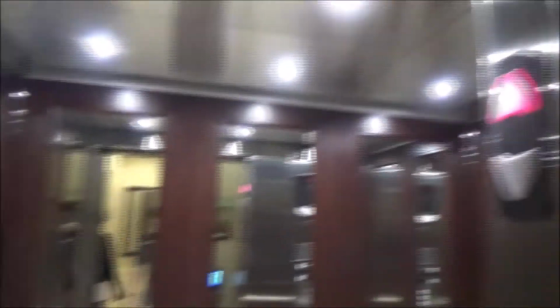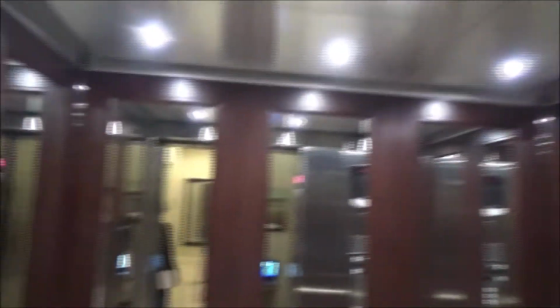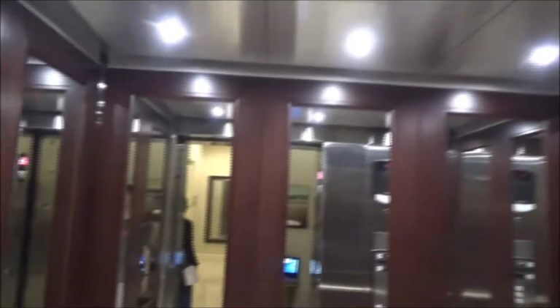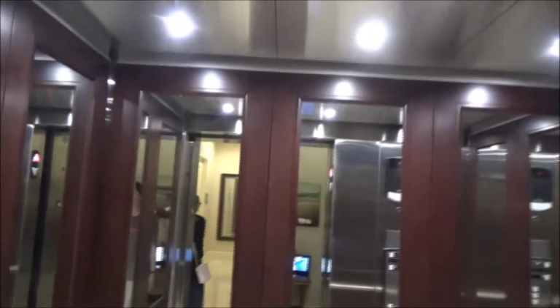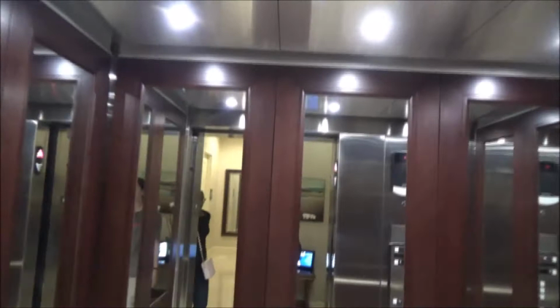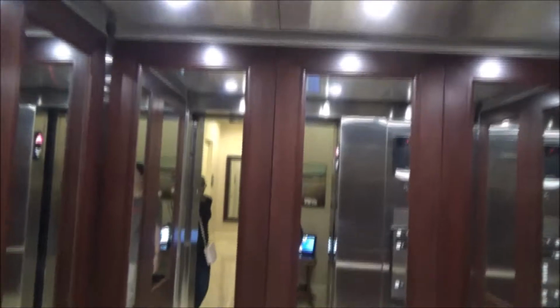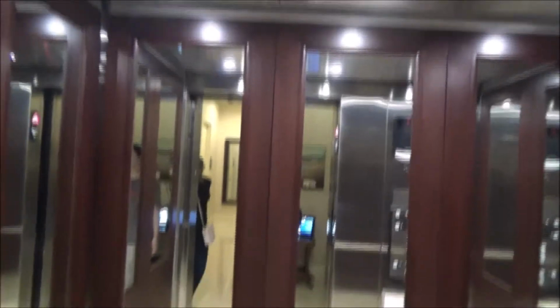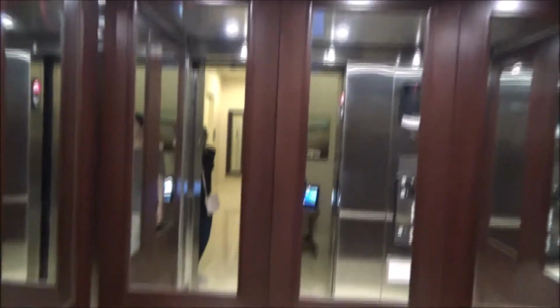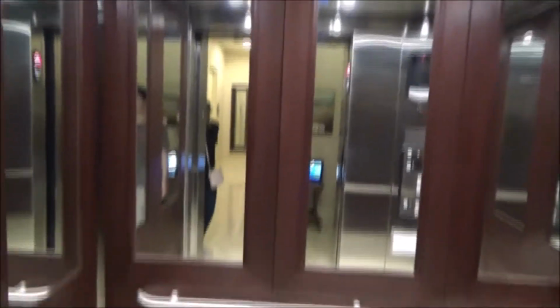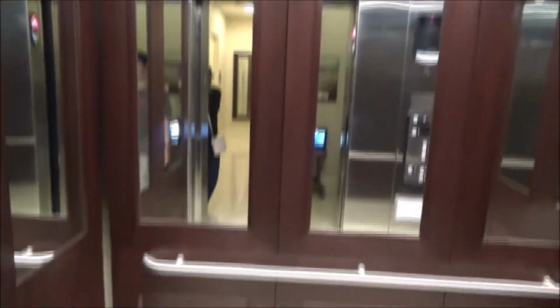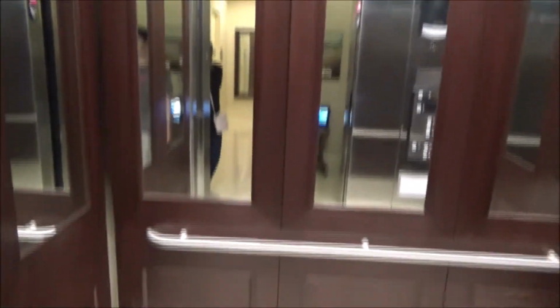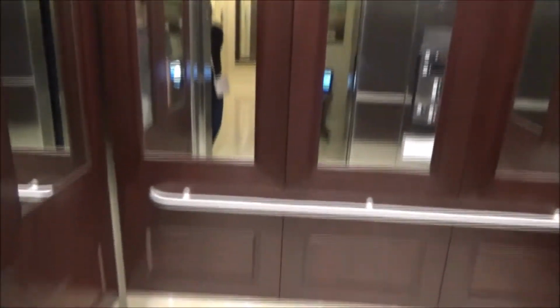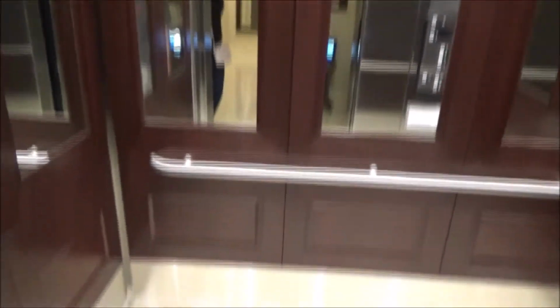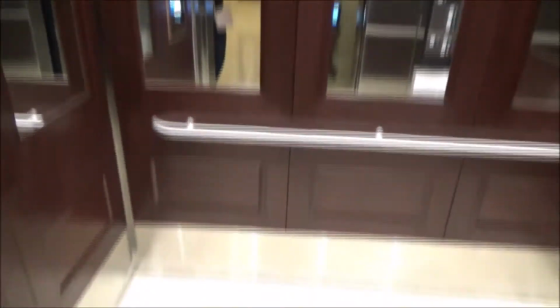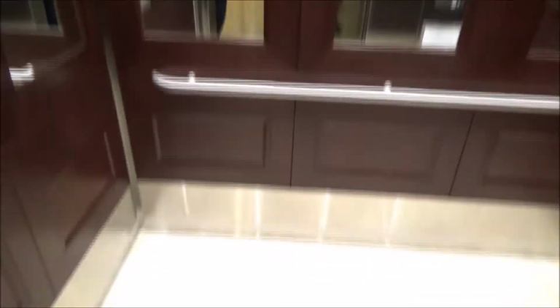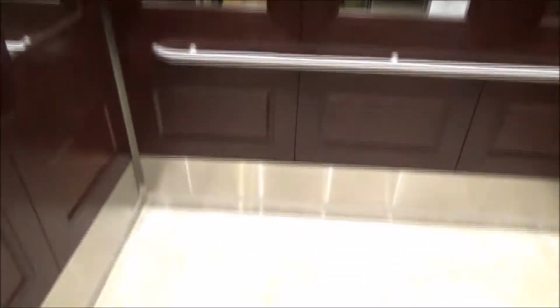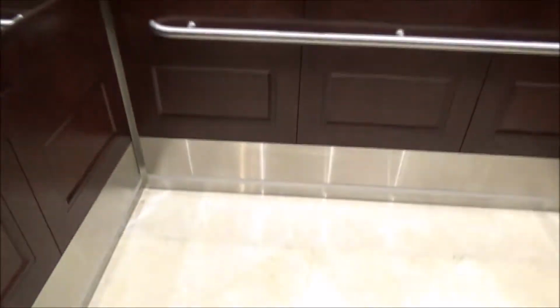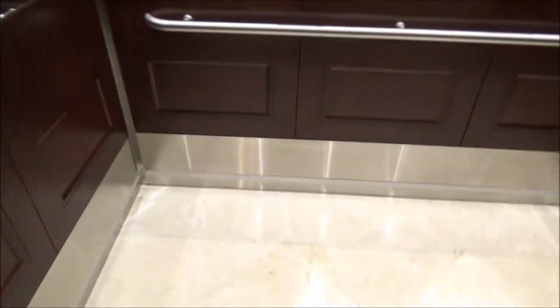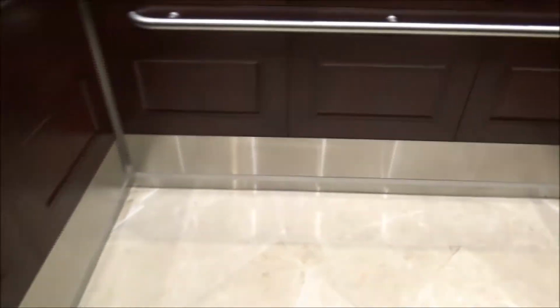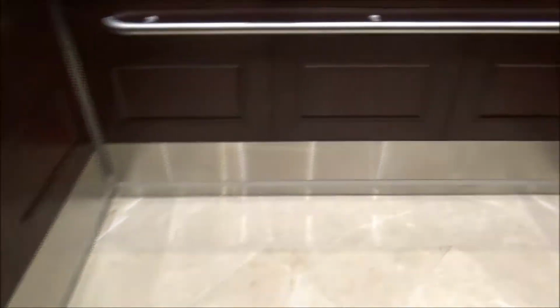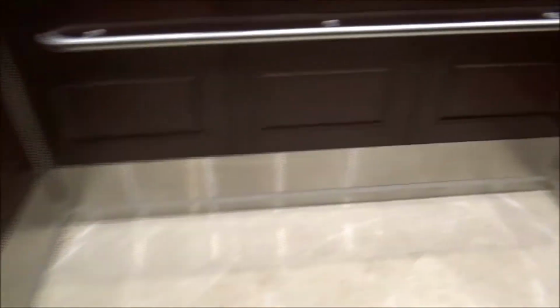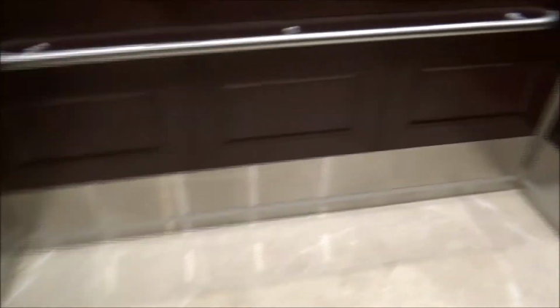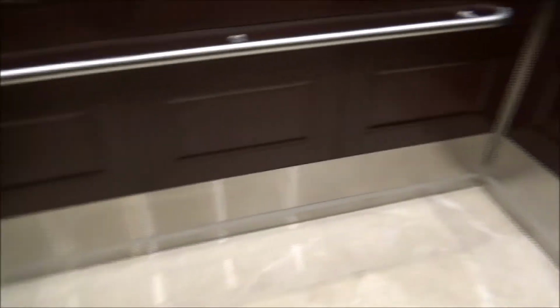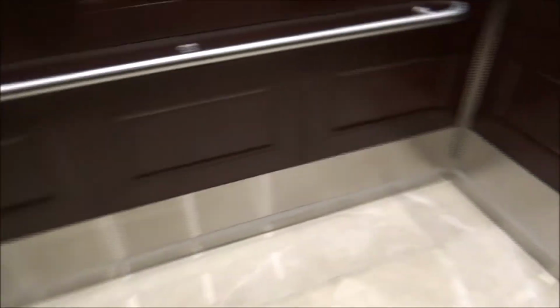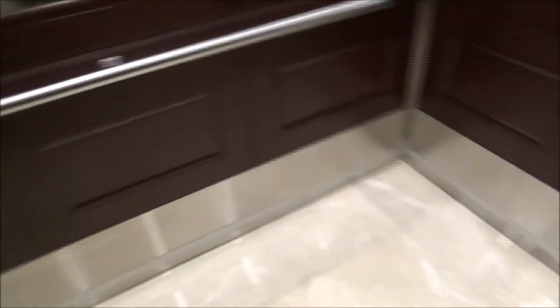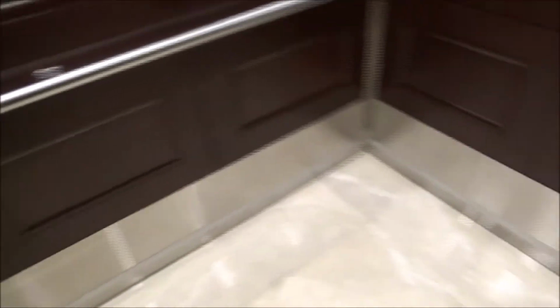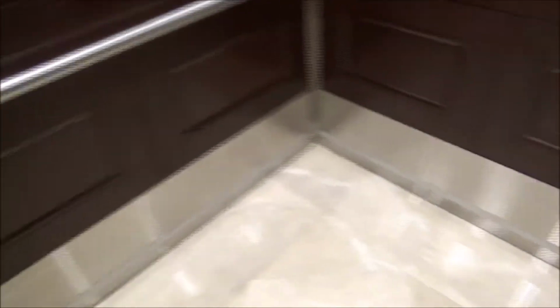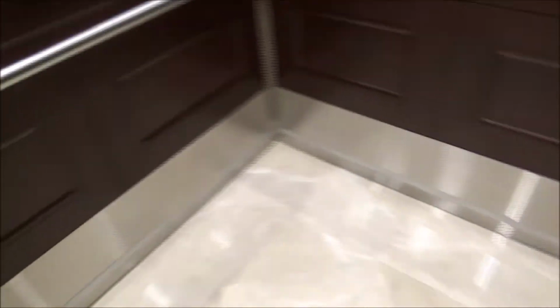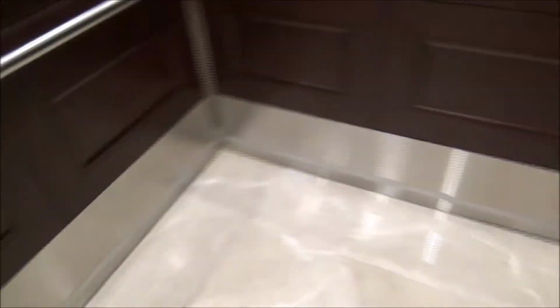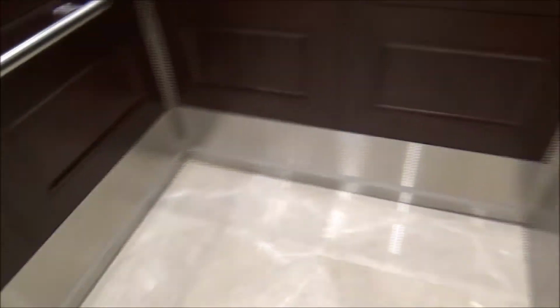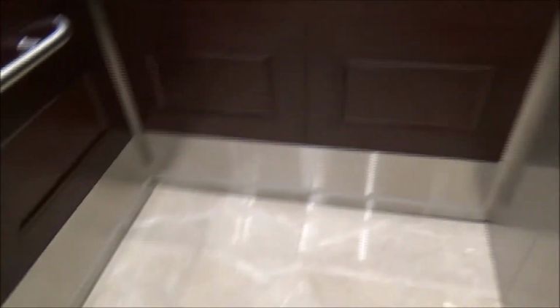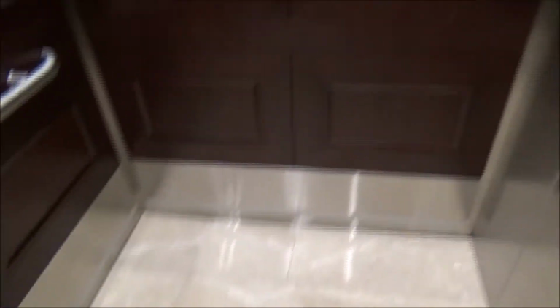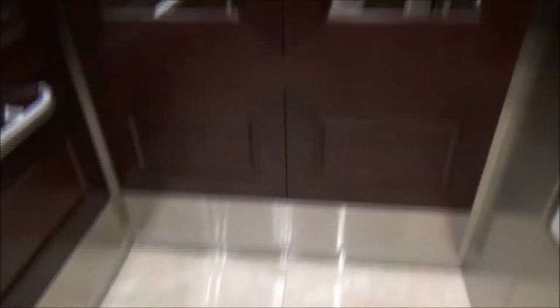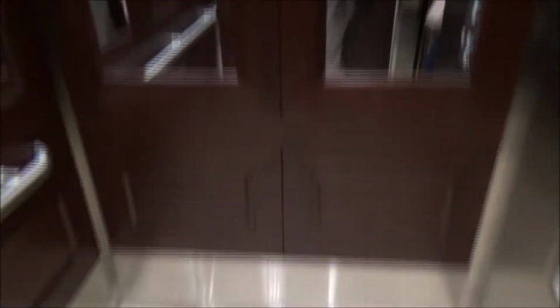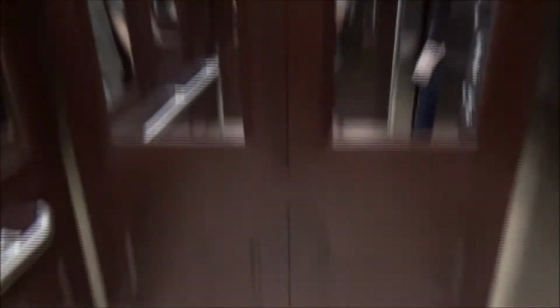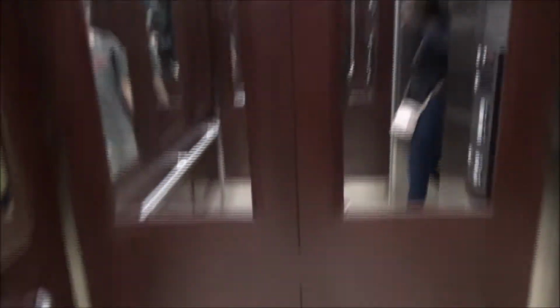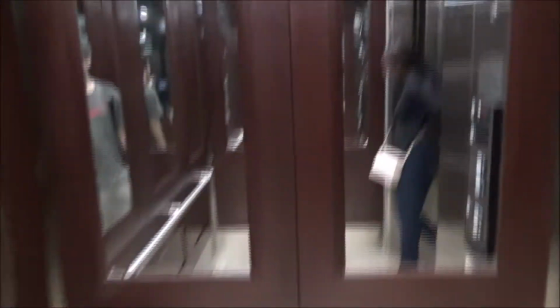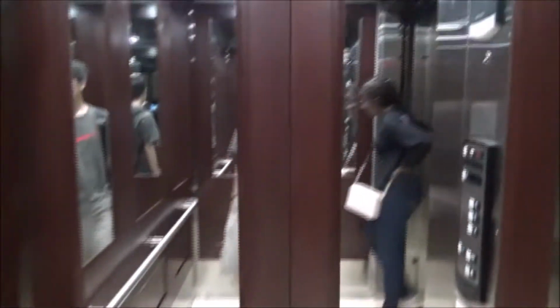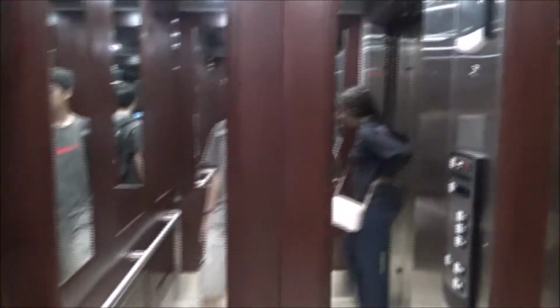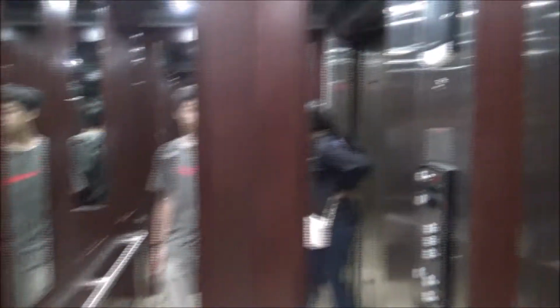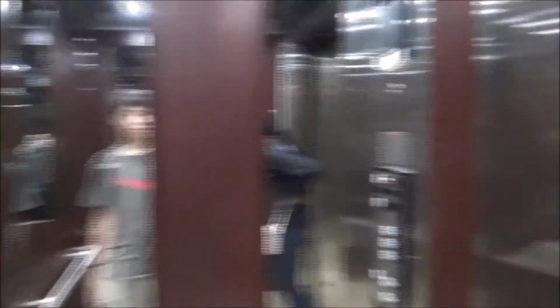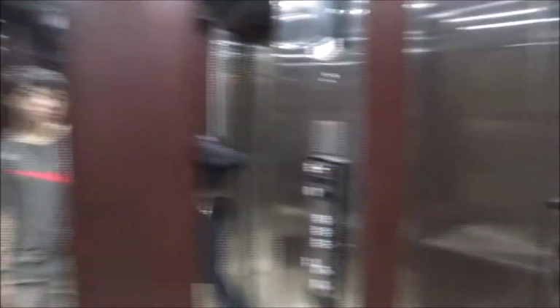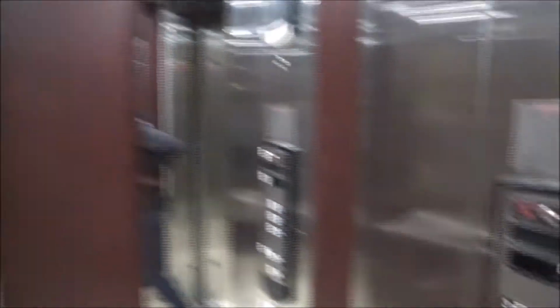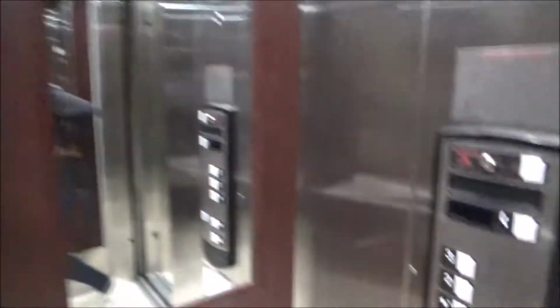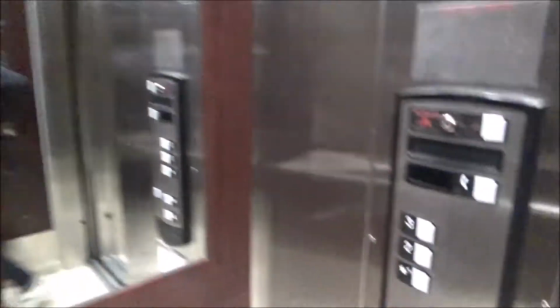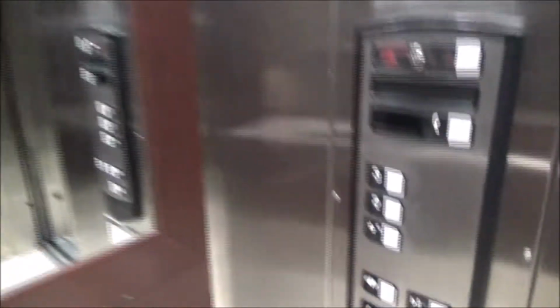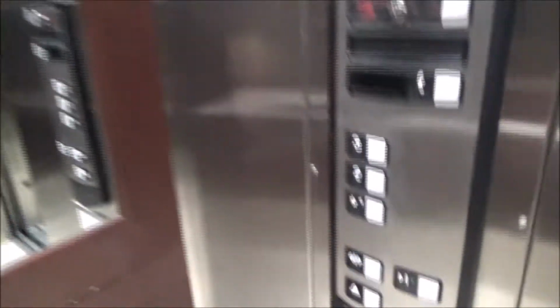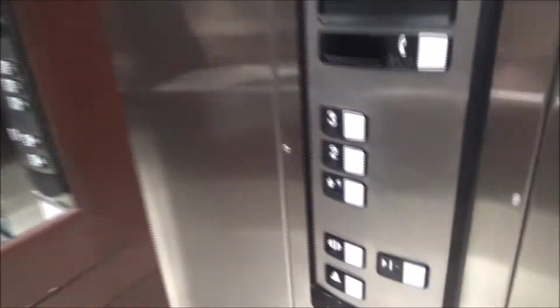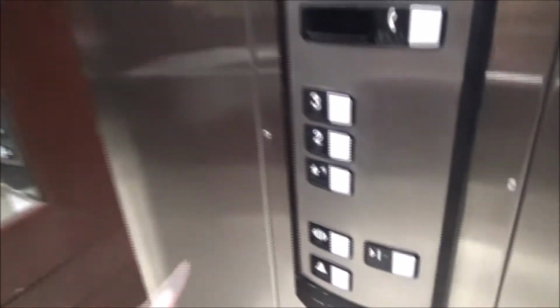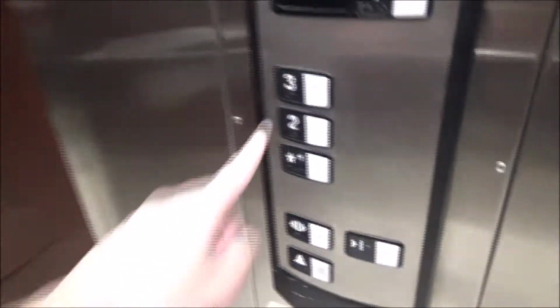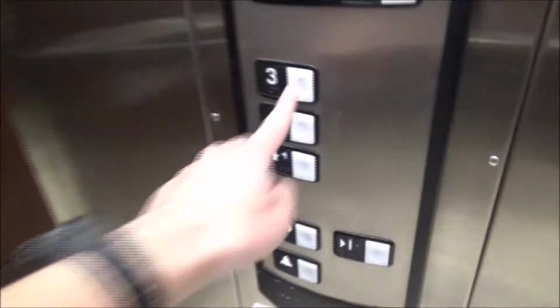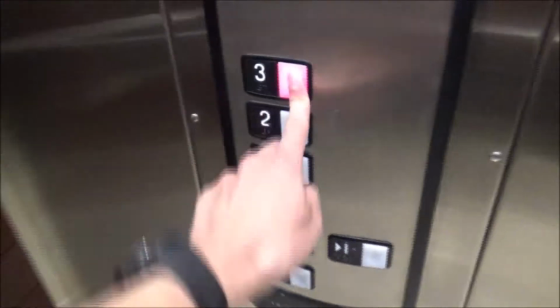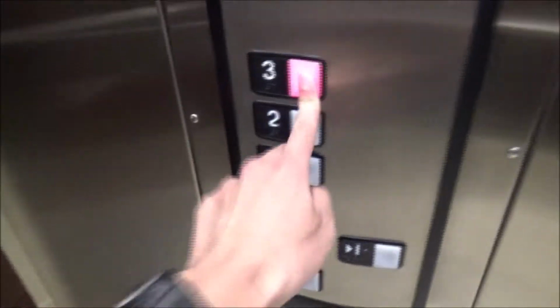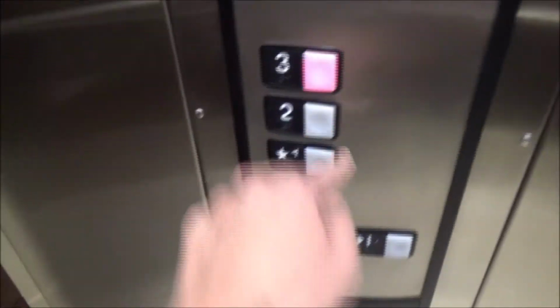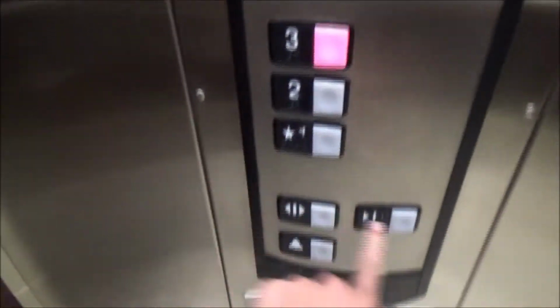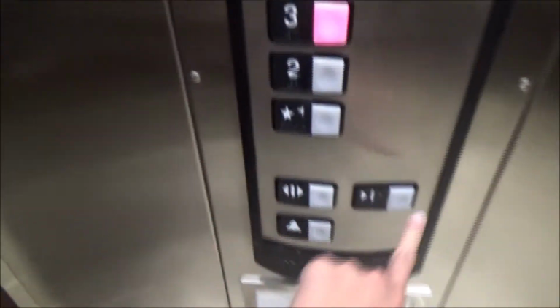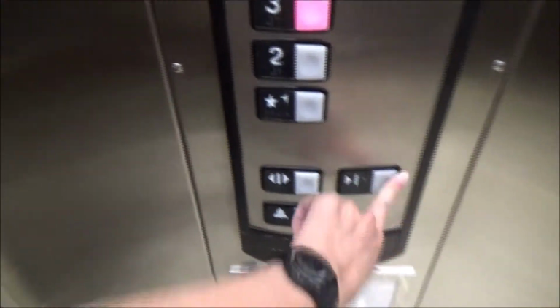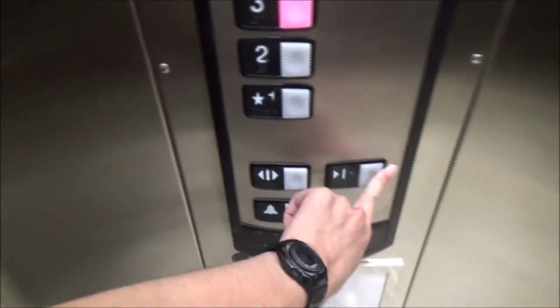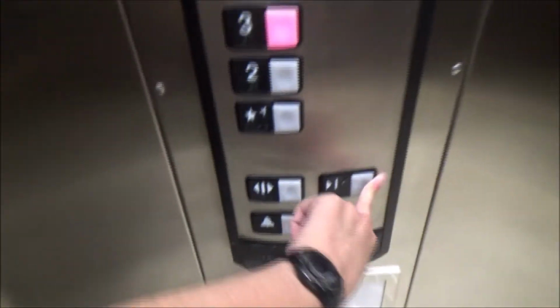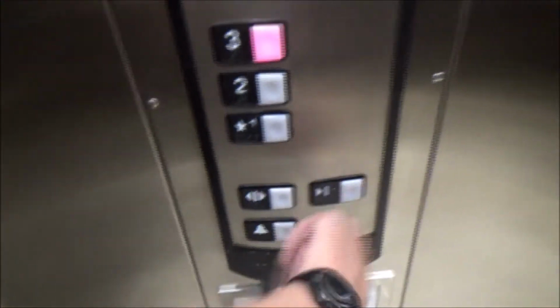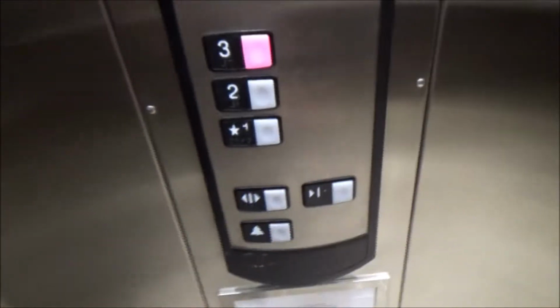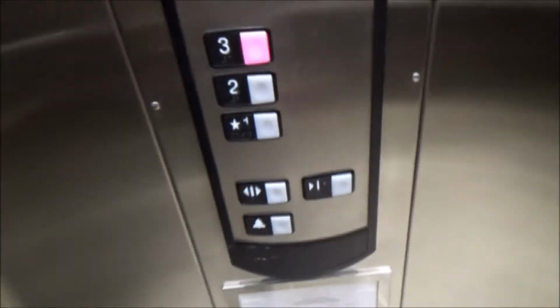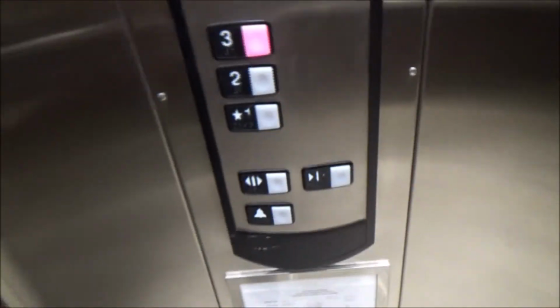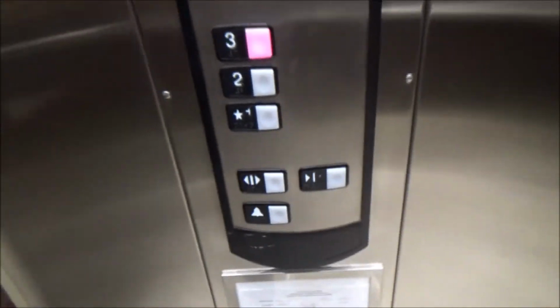These are the elevators at the Weston Hotel in Sacramento, California. These are Schindler HT.